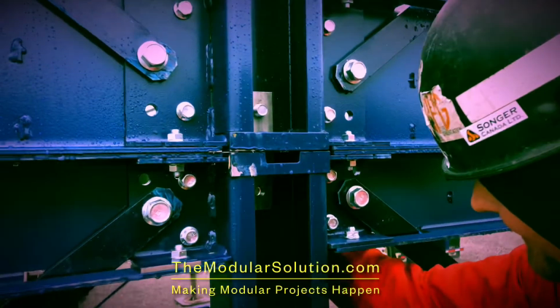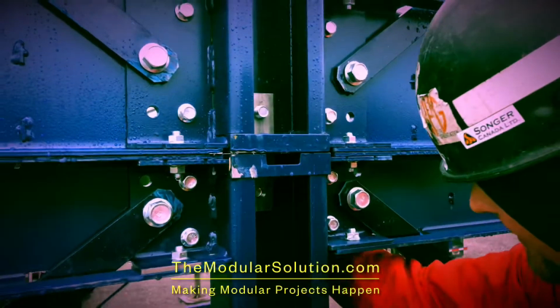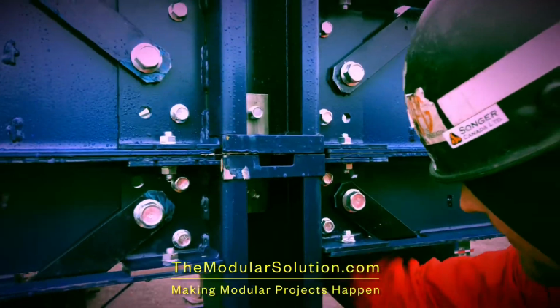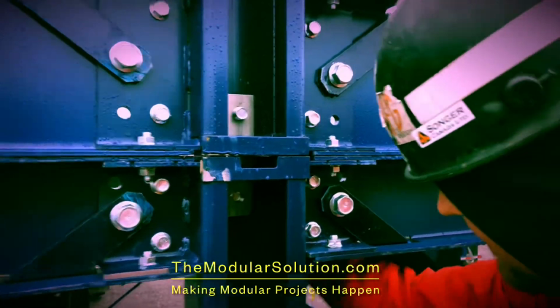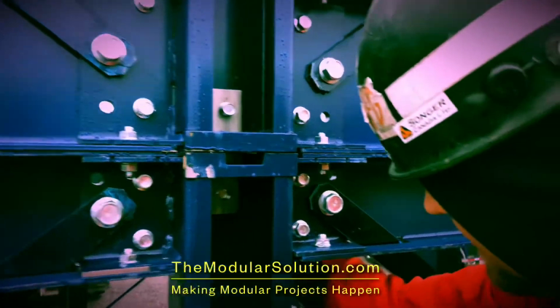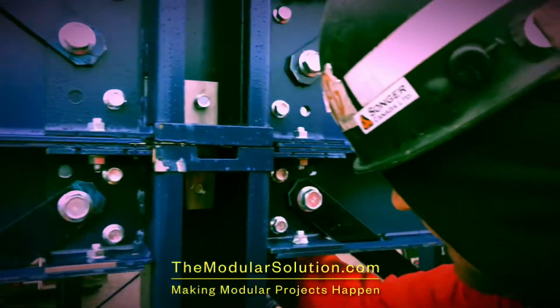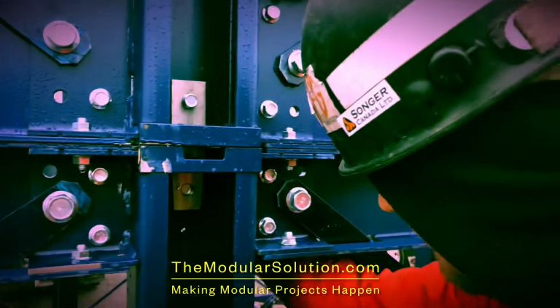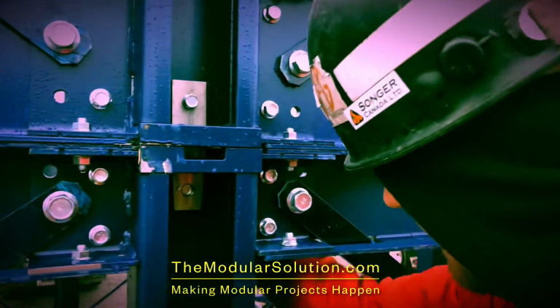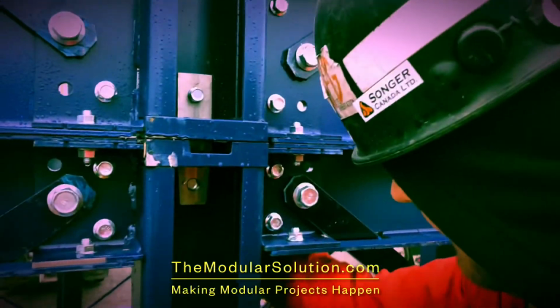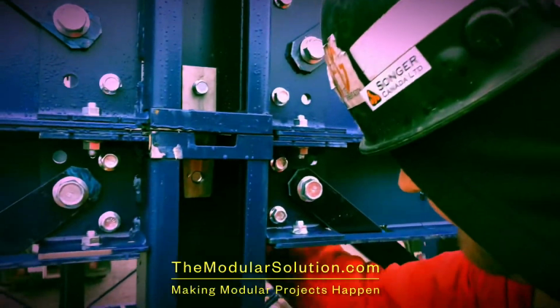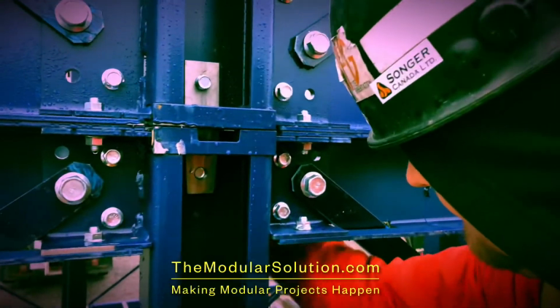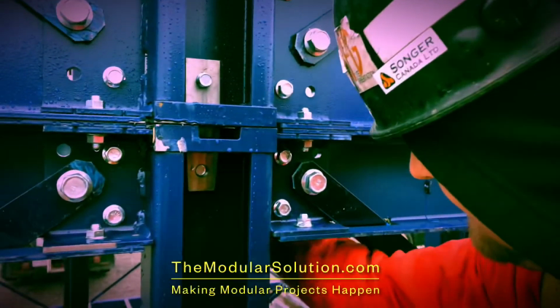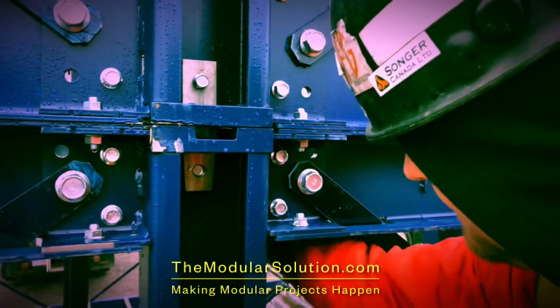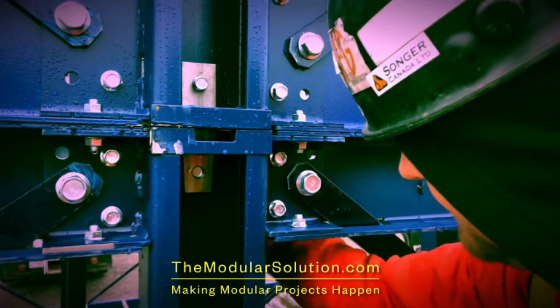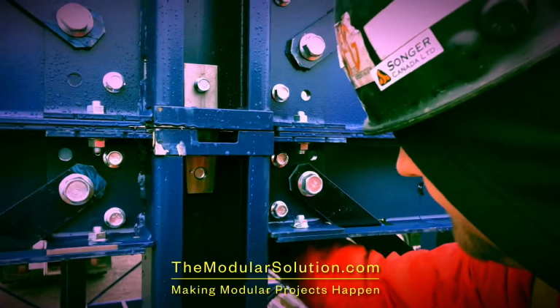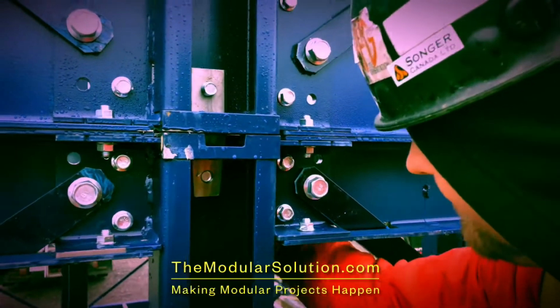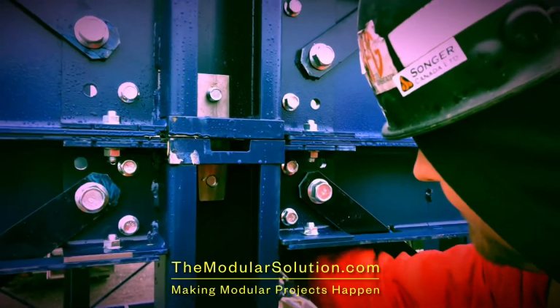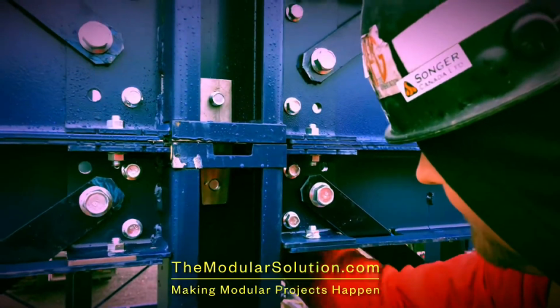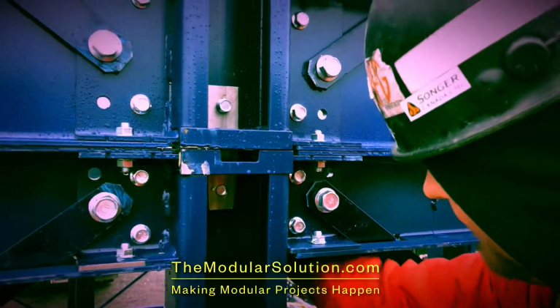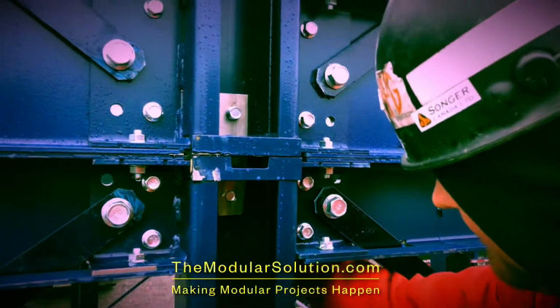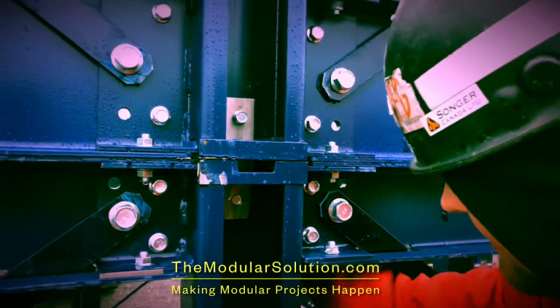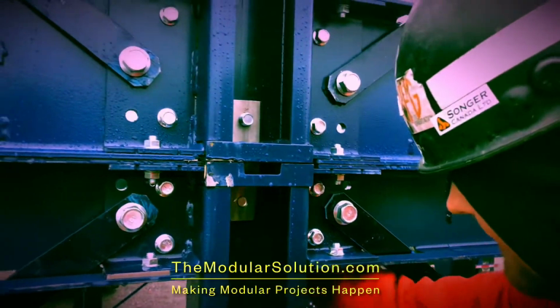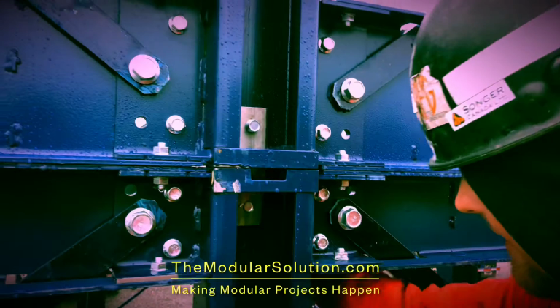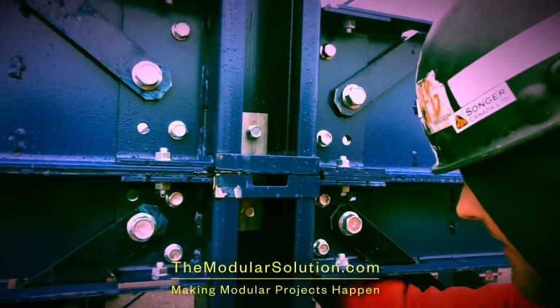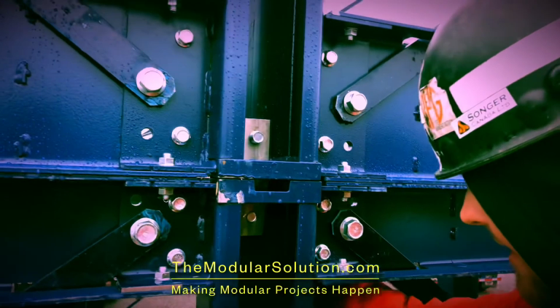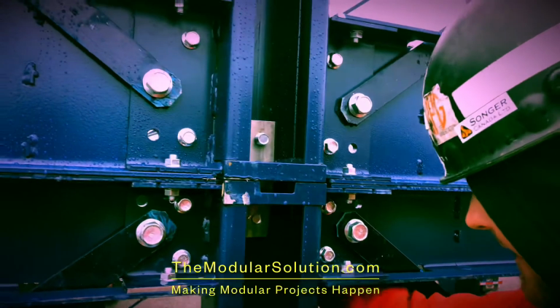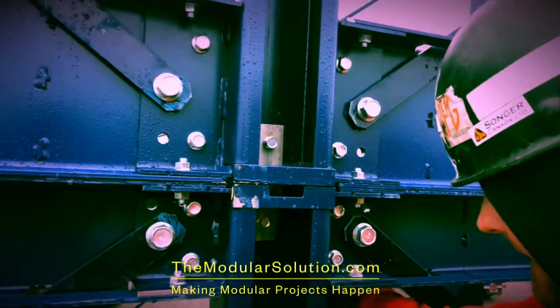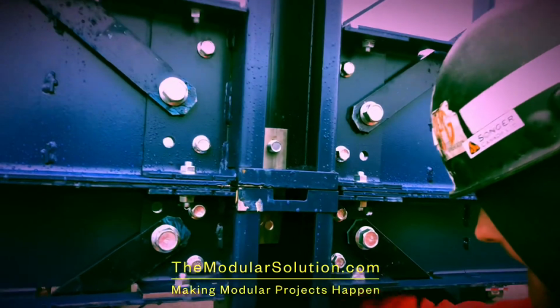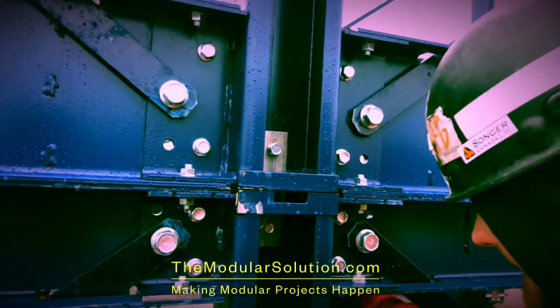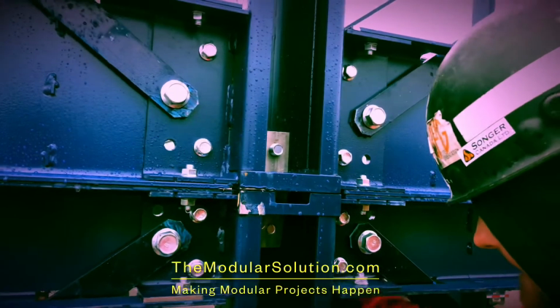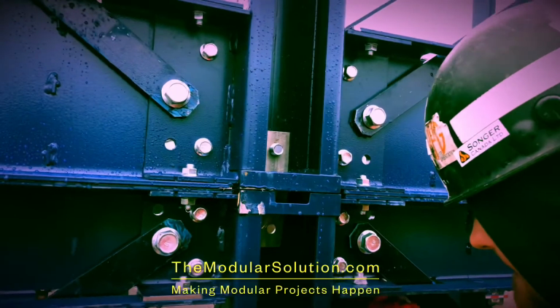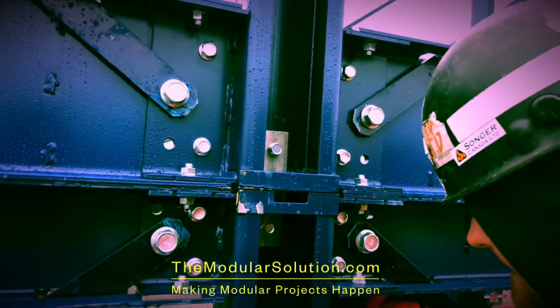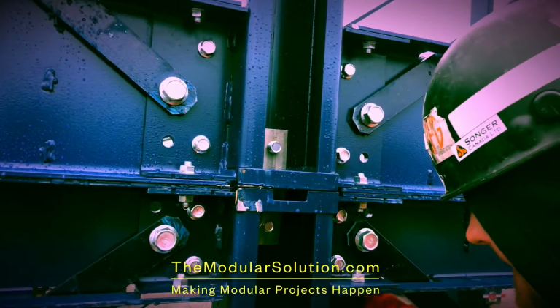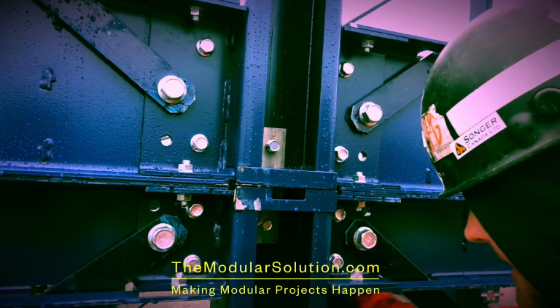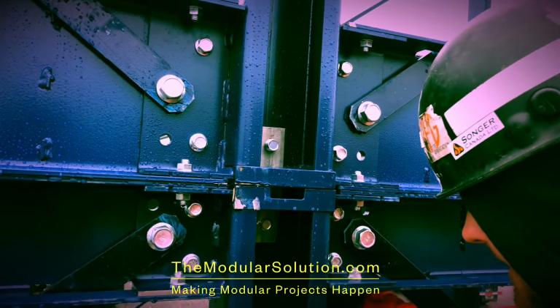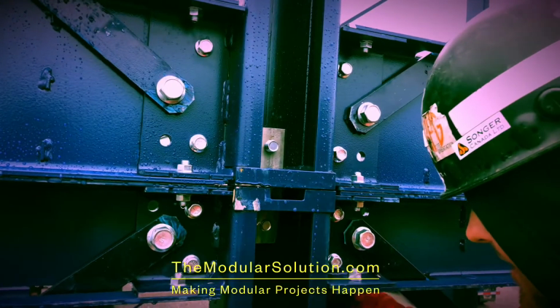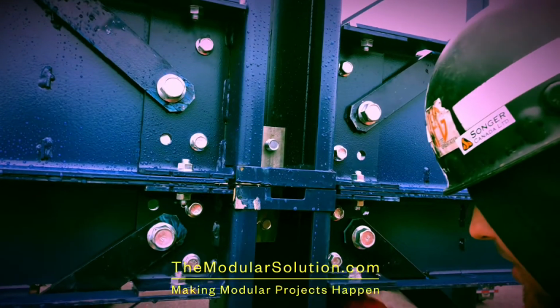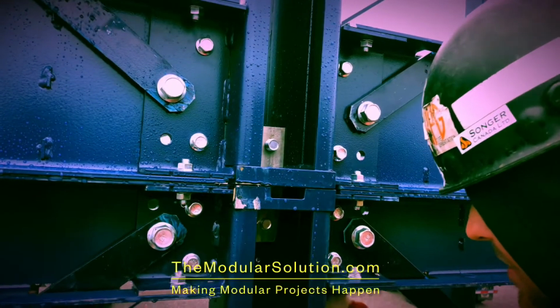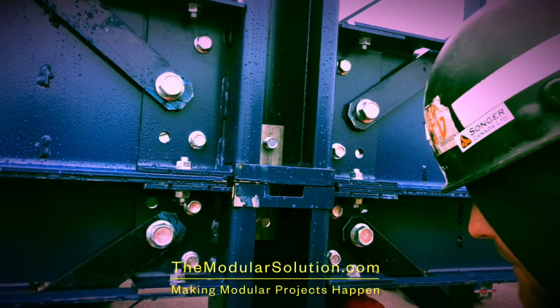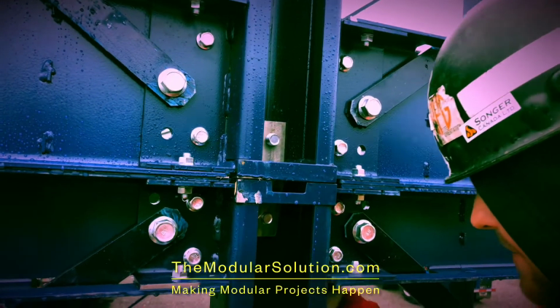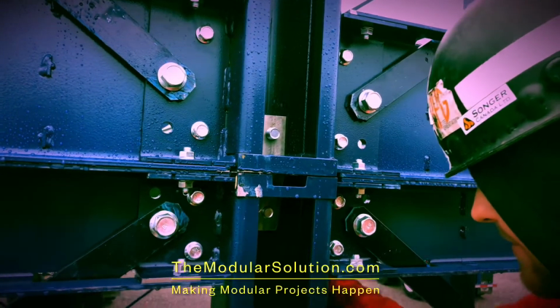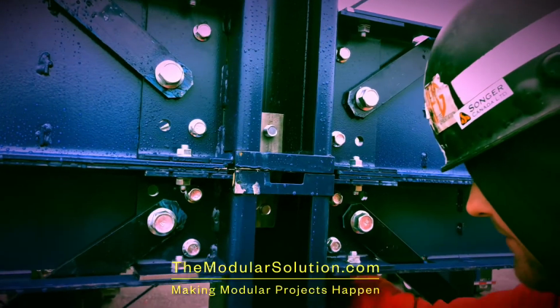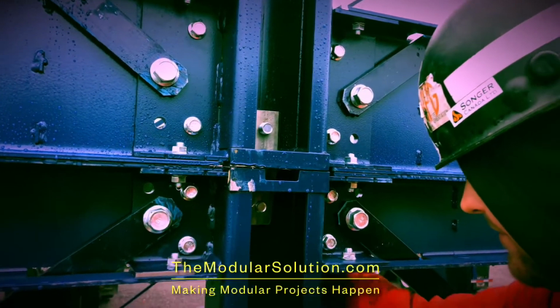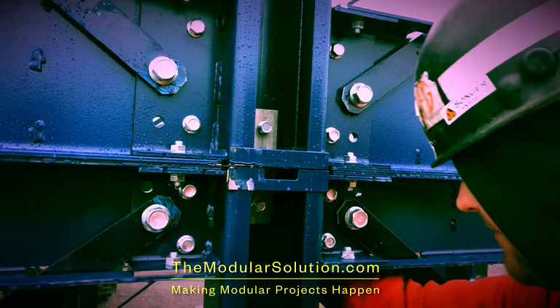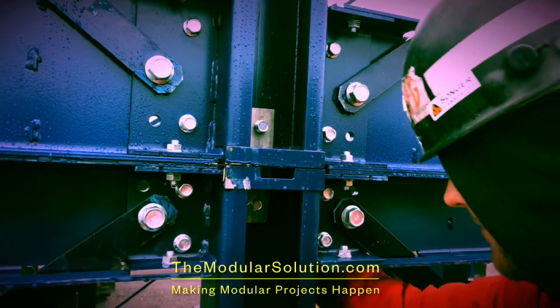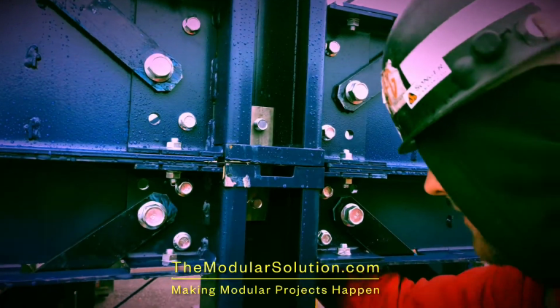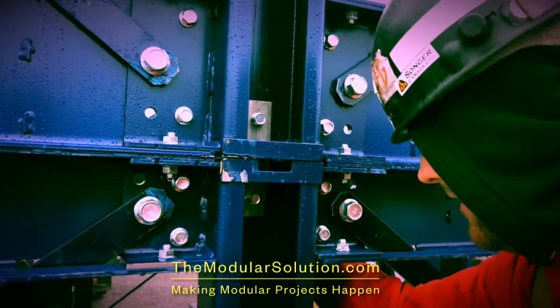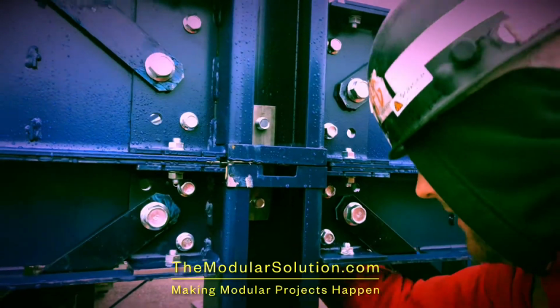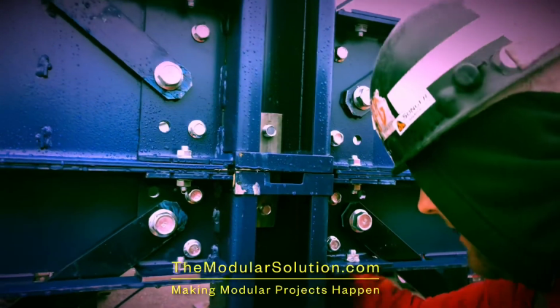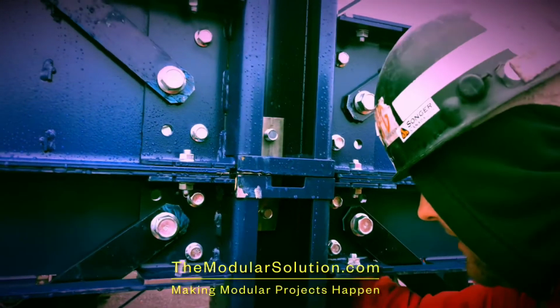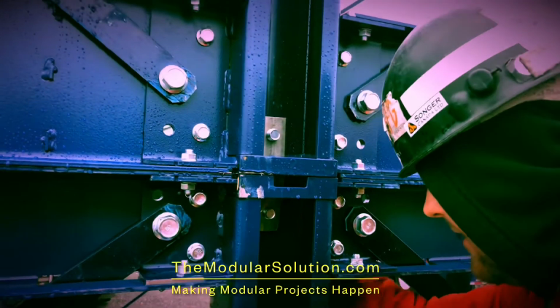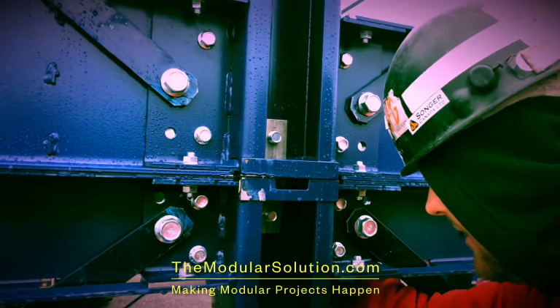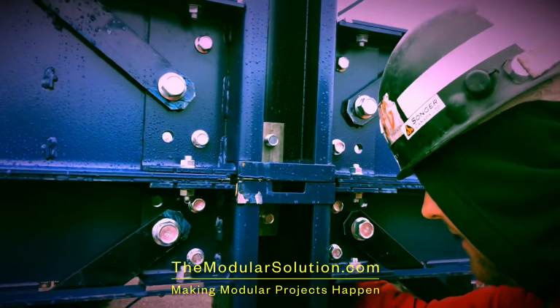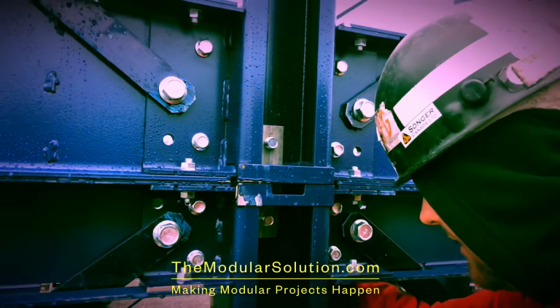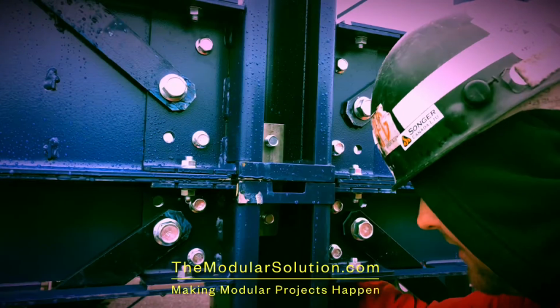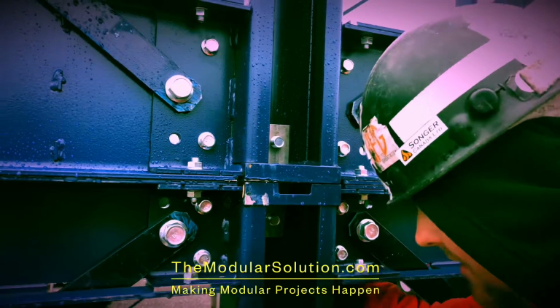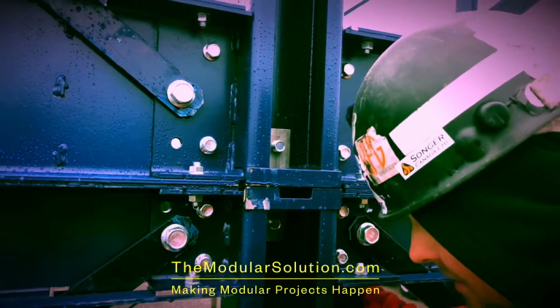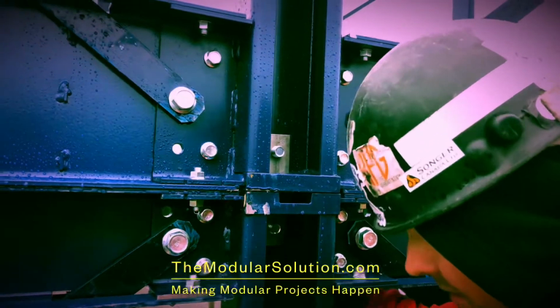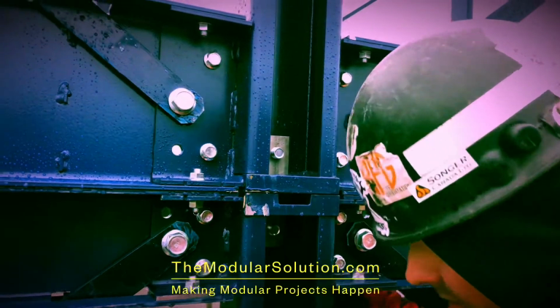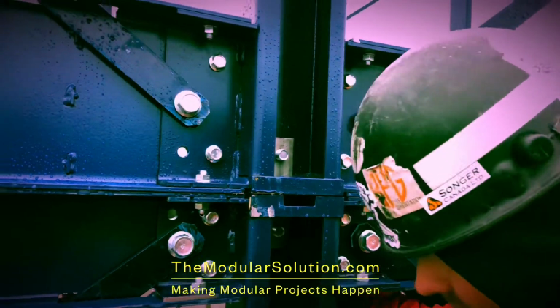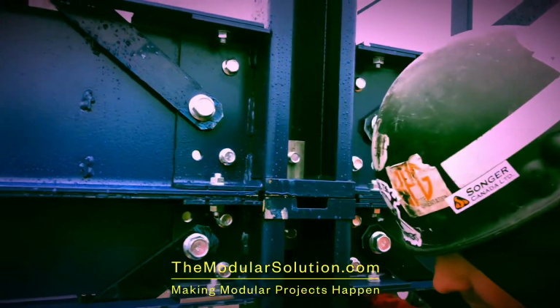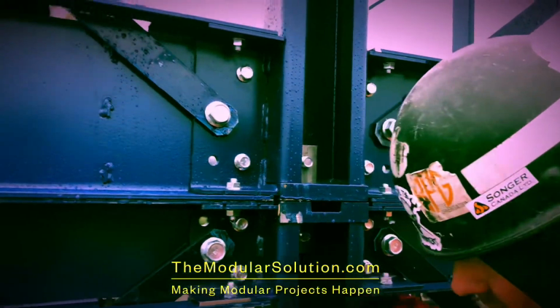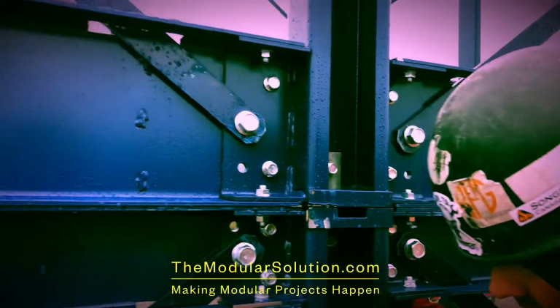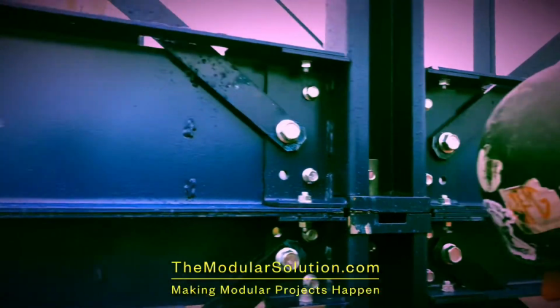As is, the frame you see in the video can be stacked 10-plus stories, with a brace frame configuration achieving 25-plus stories.